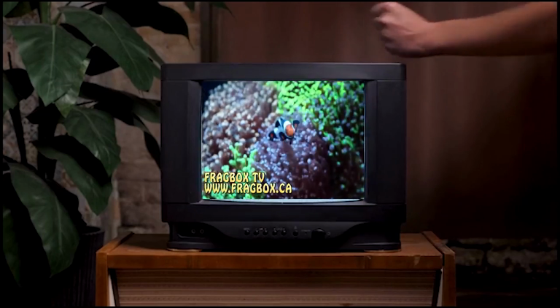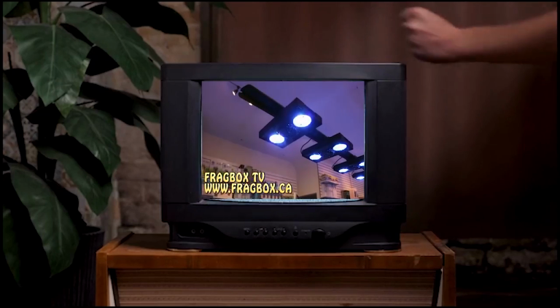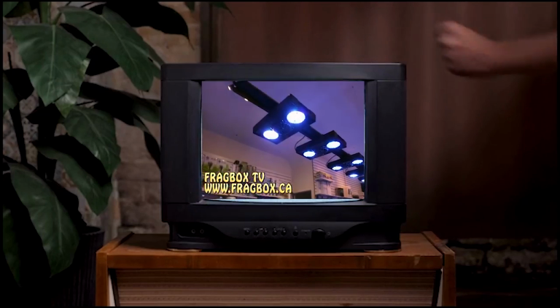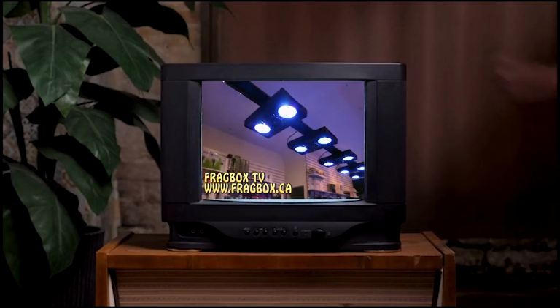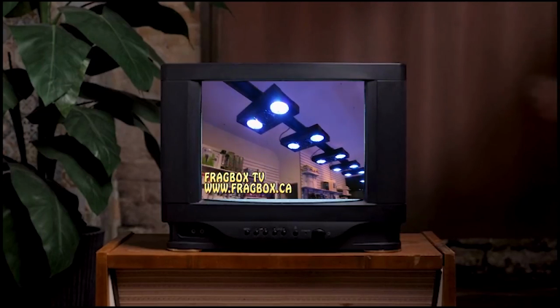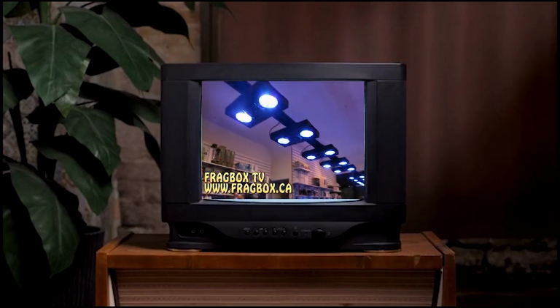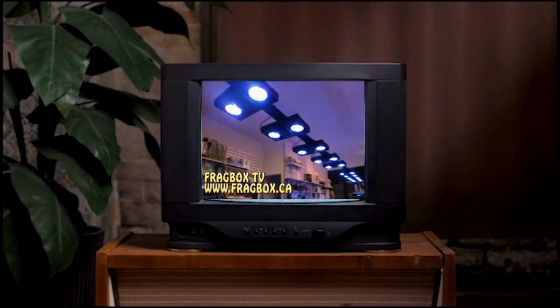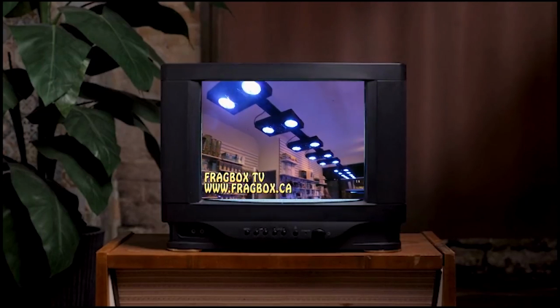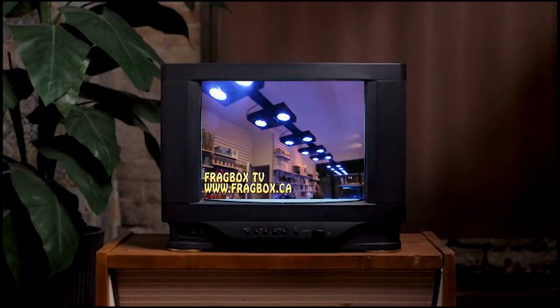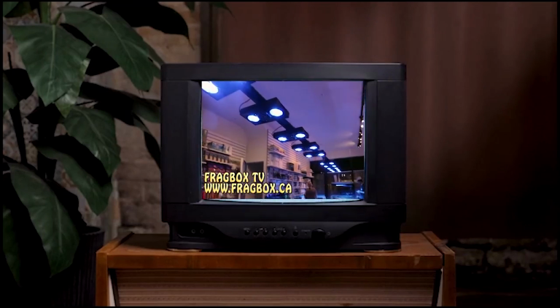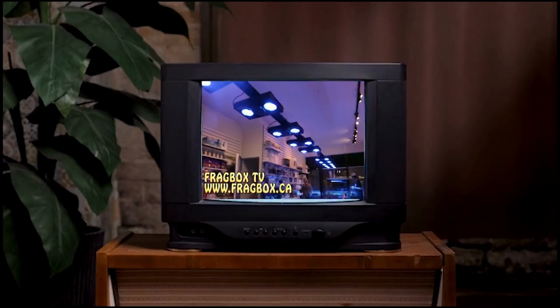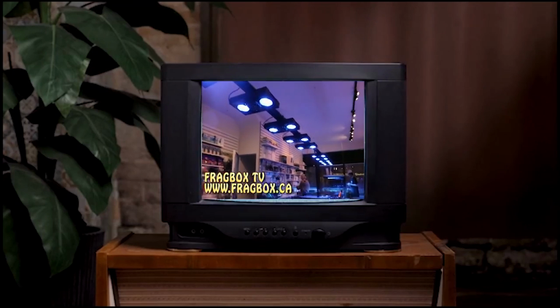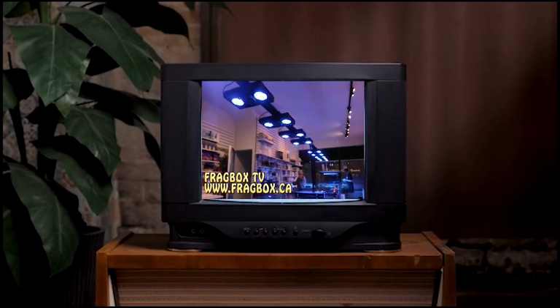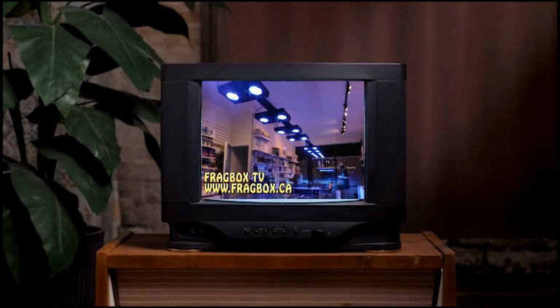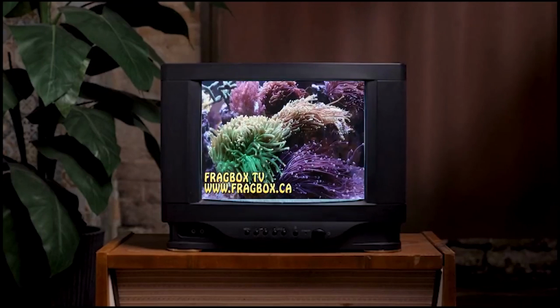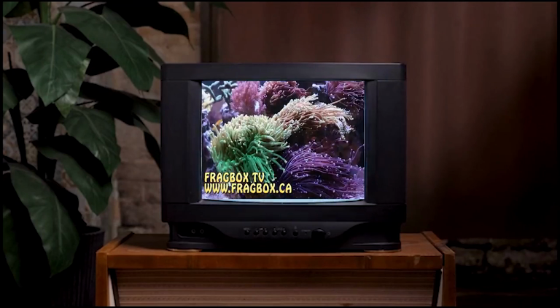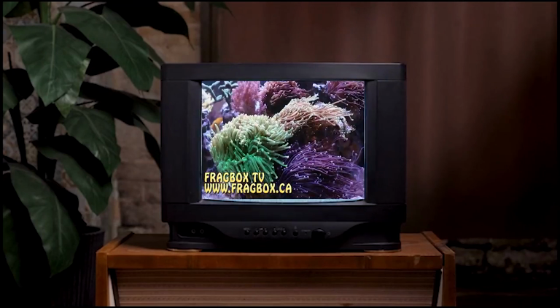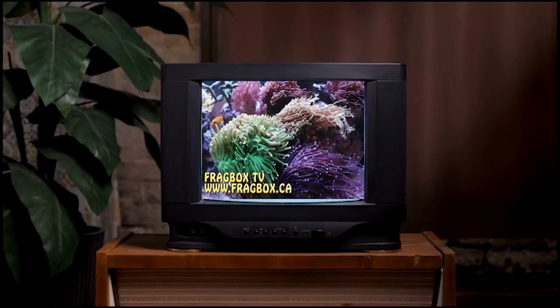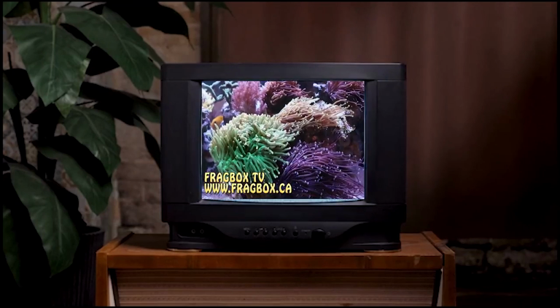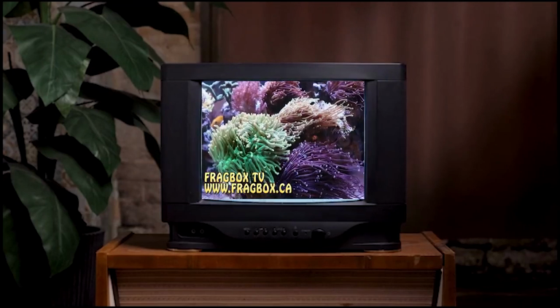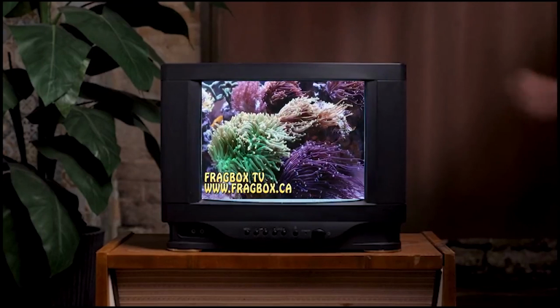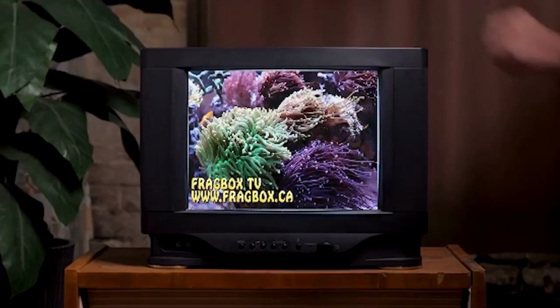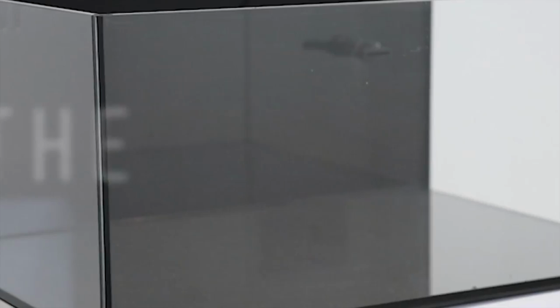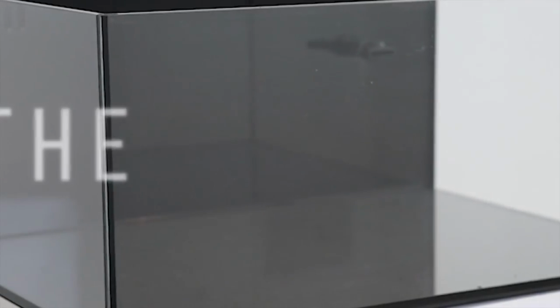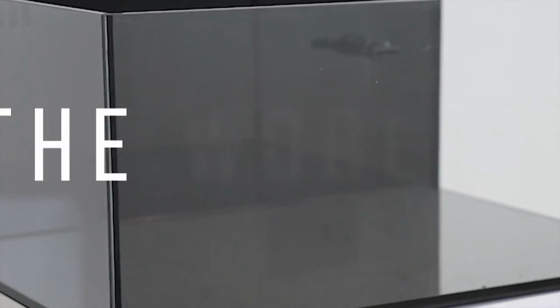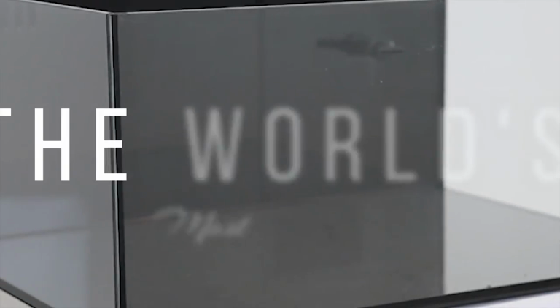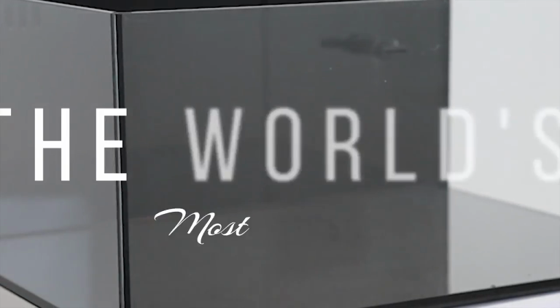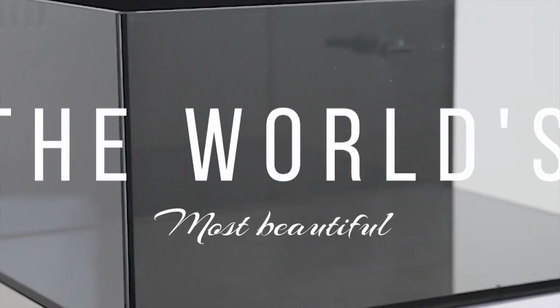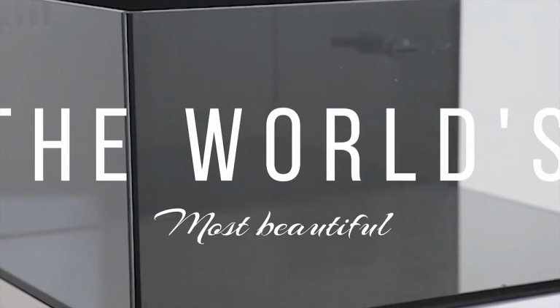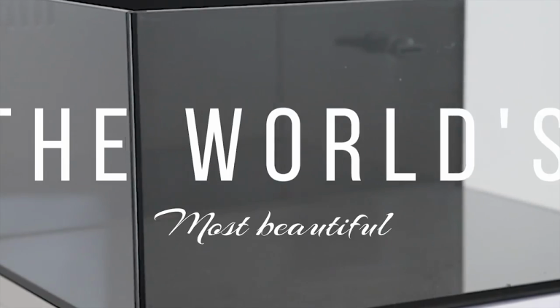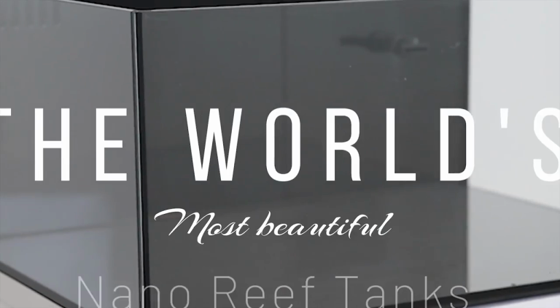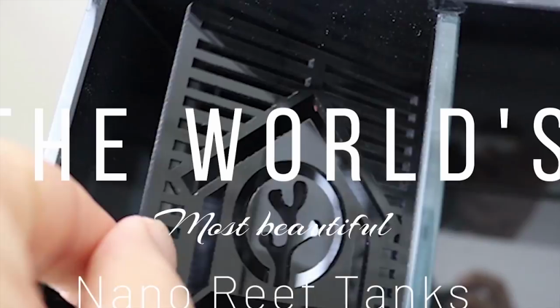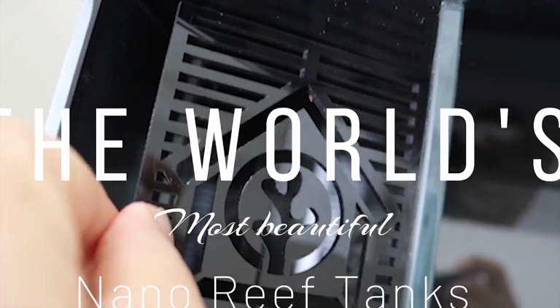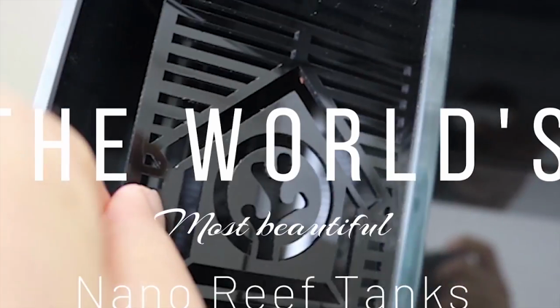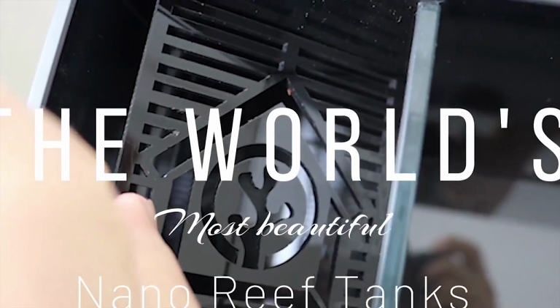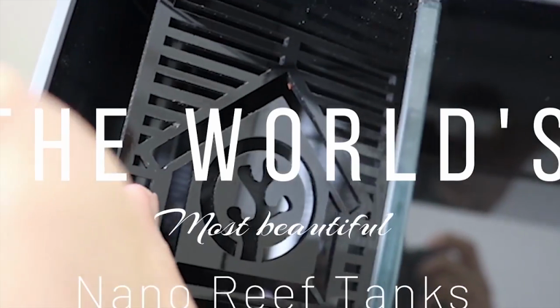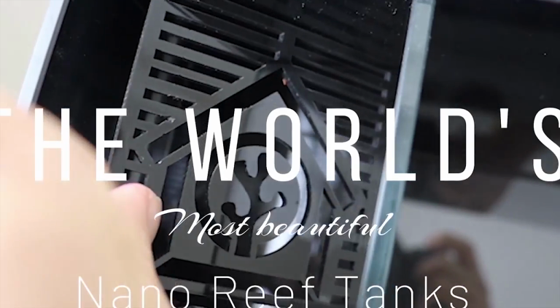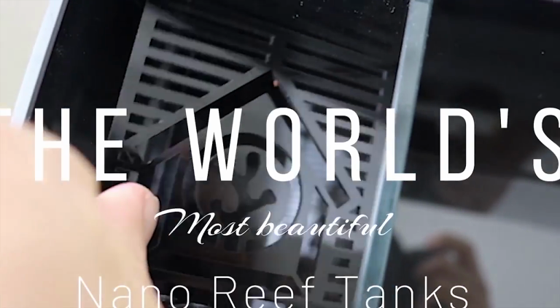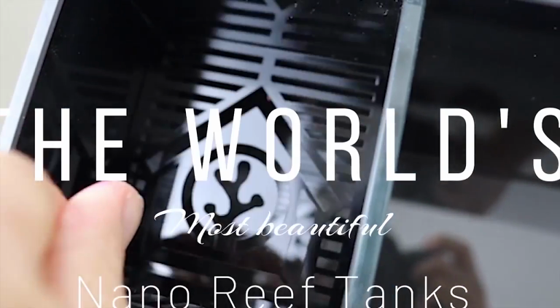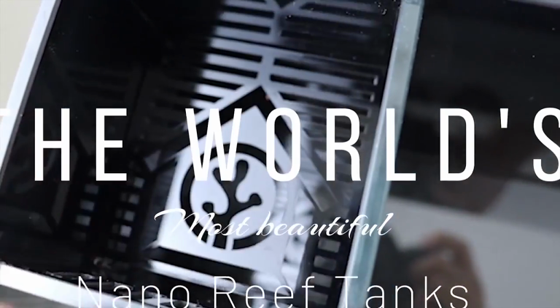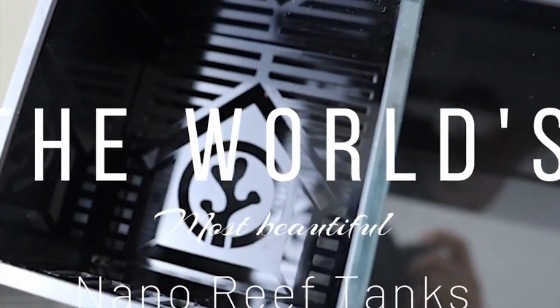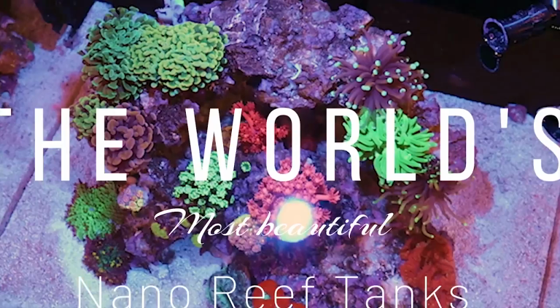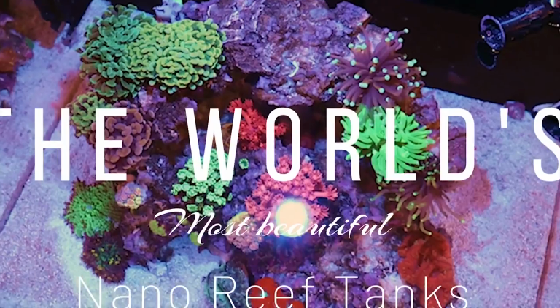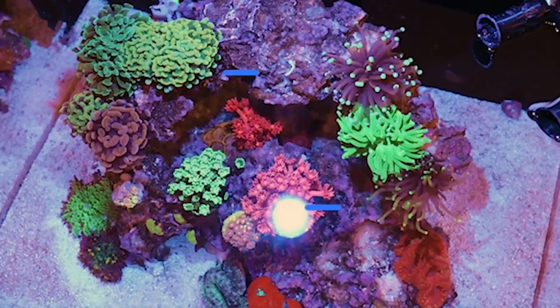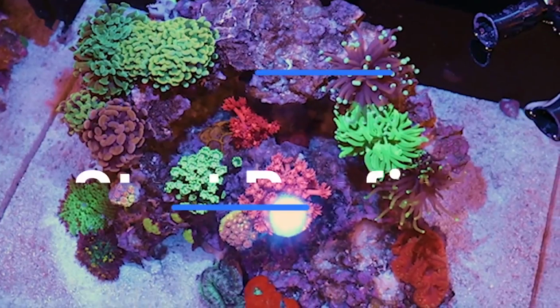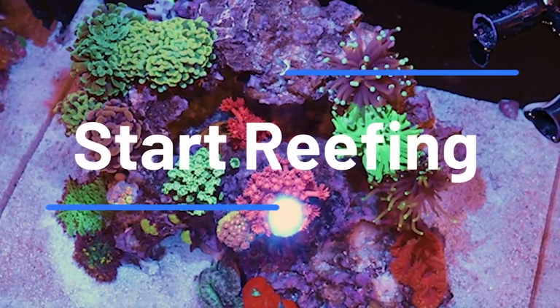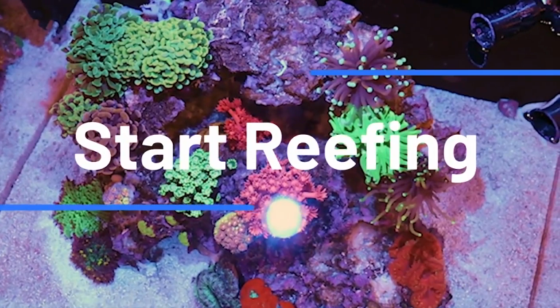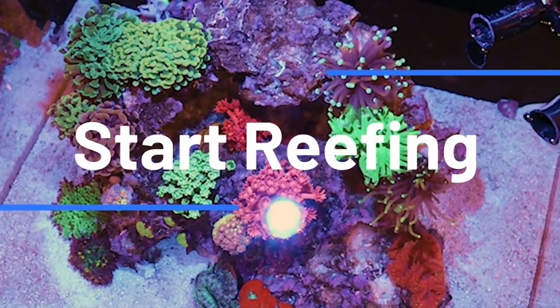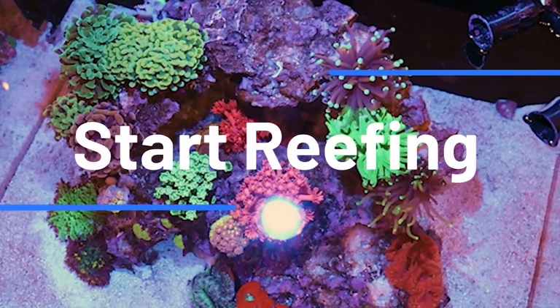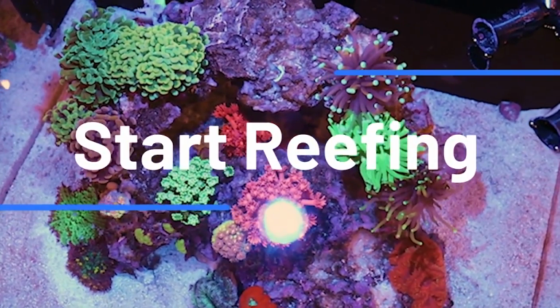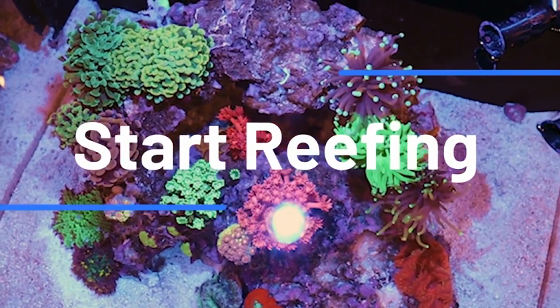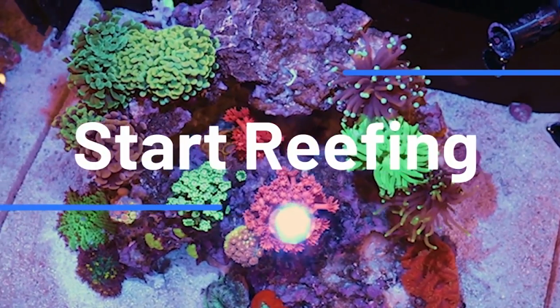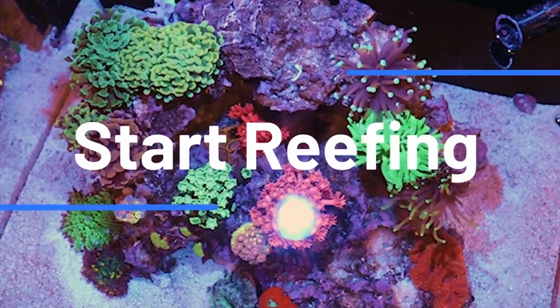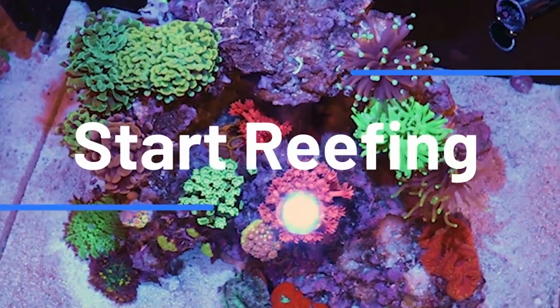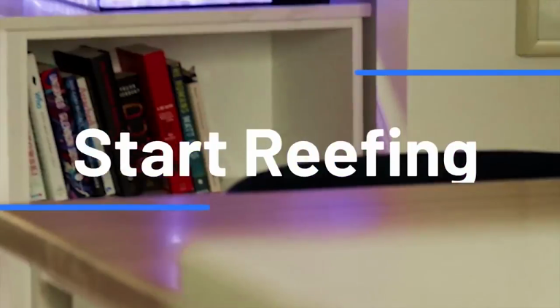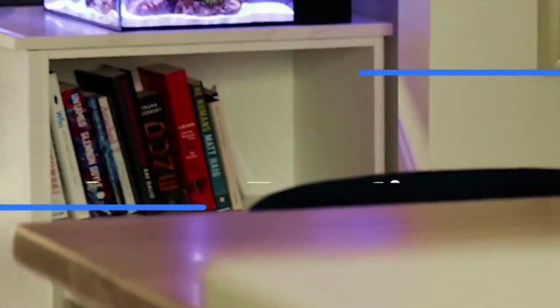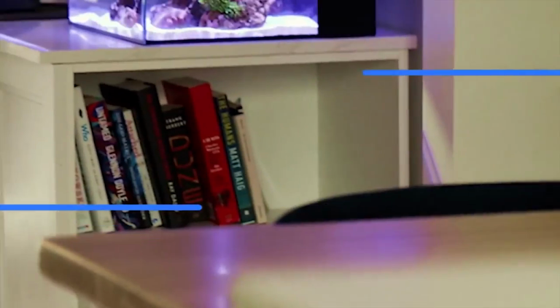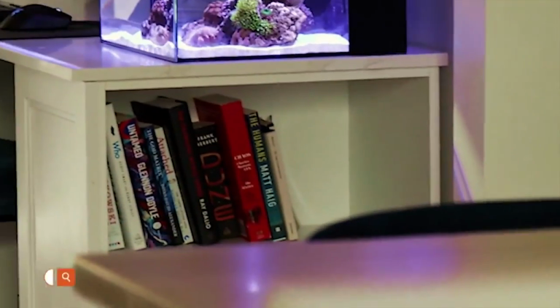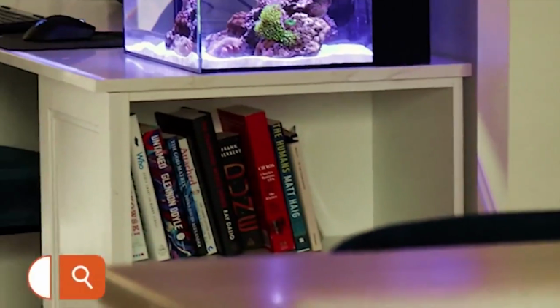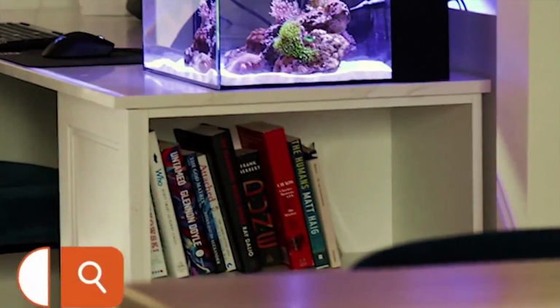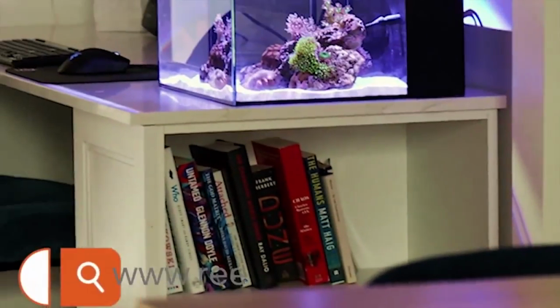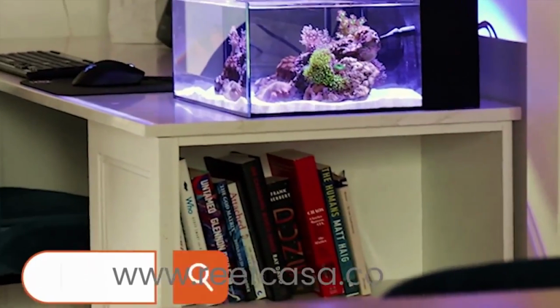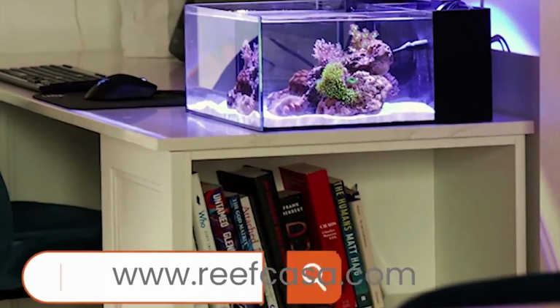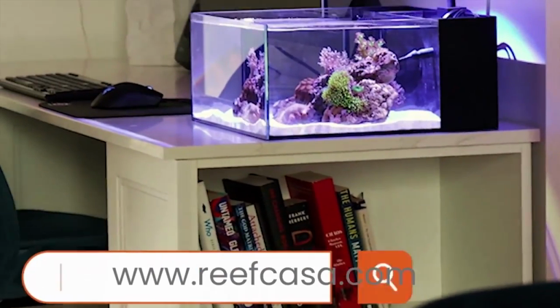This episode of Frag Box TV is brought to you by the world's most beautiful nano reef tanks. Start your reefing adventure at reefcasa.com.